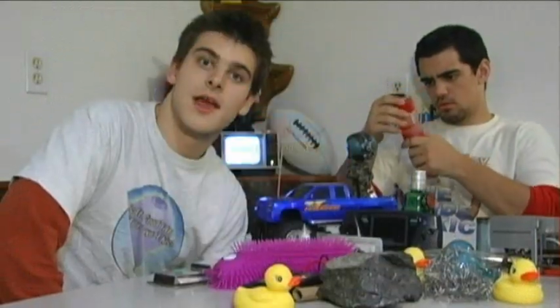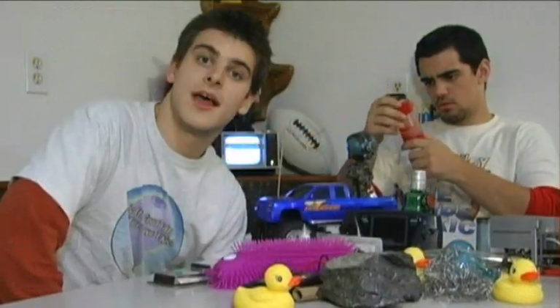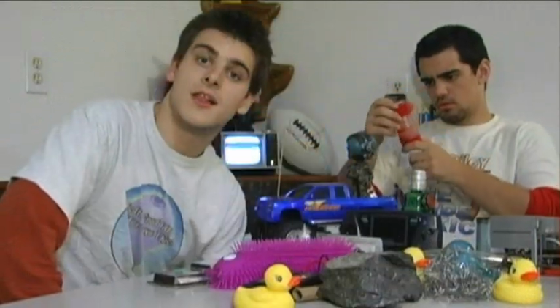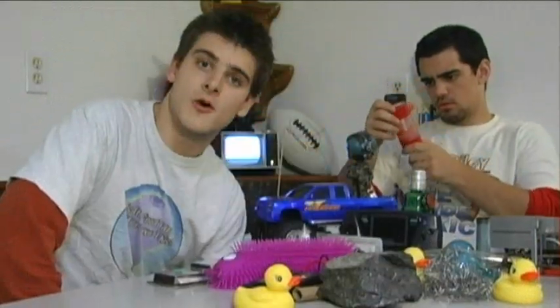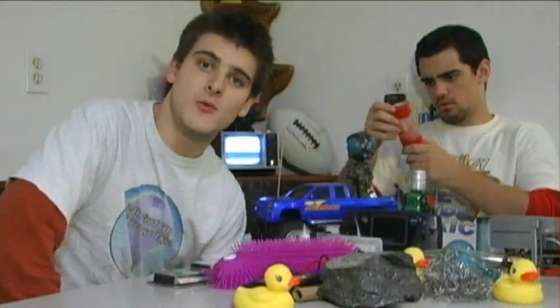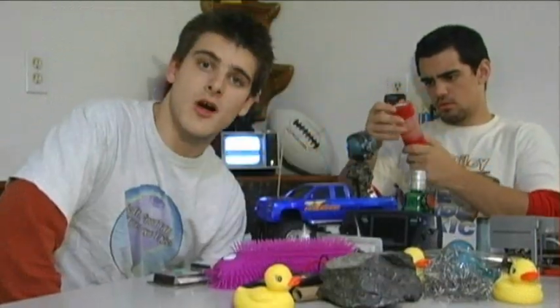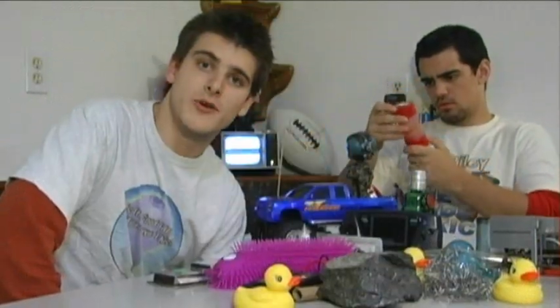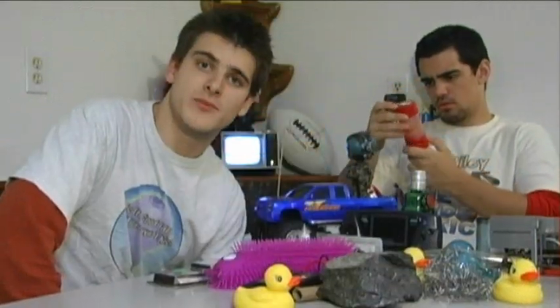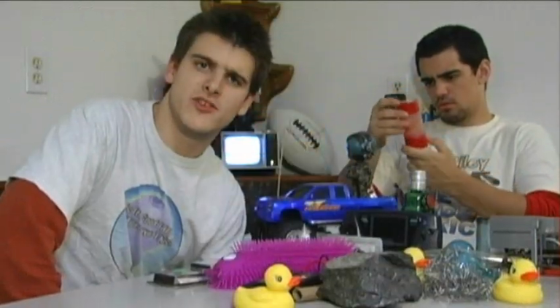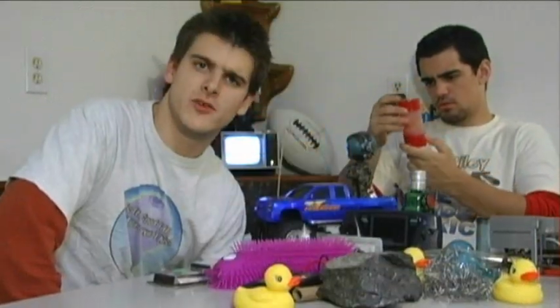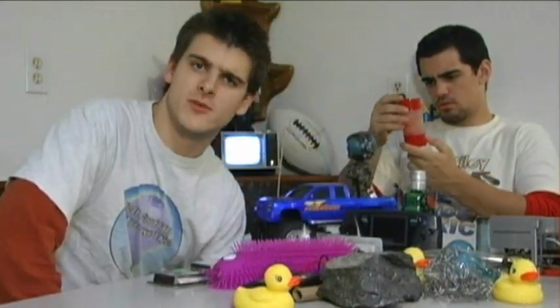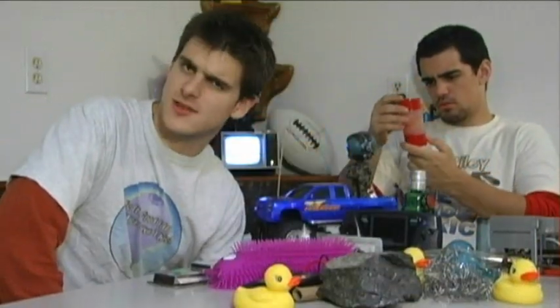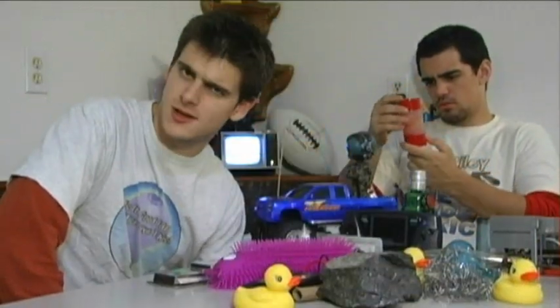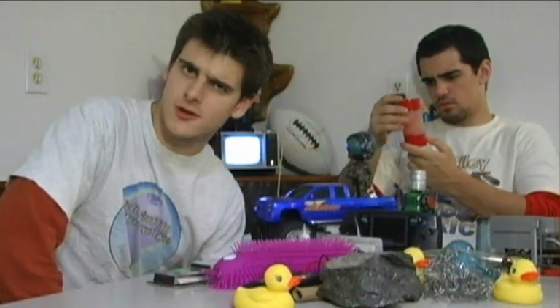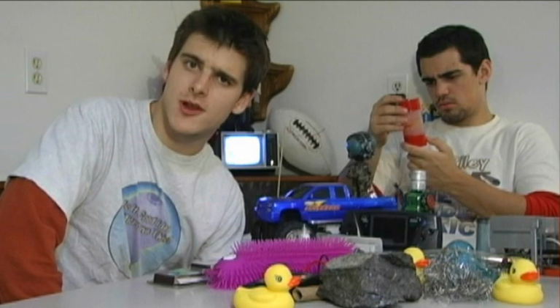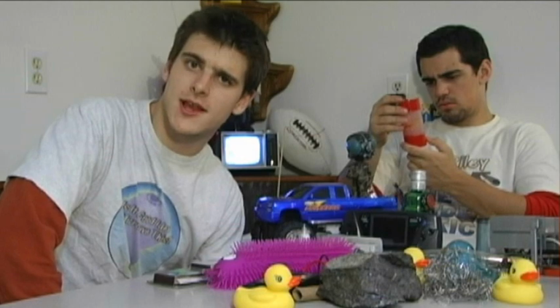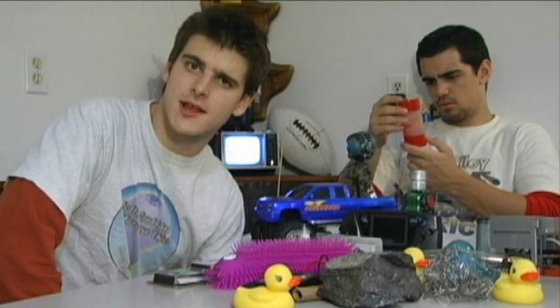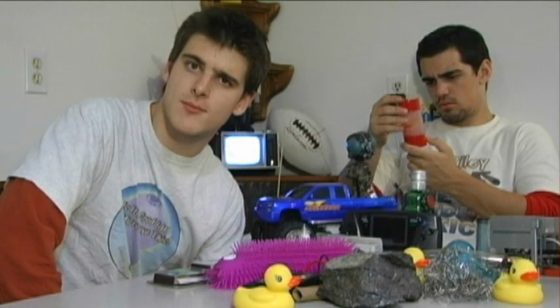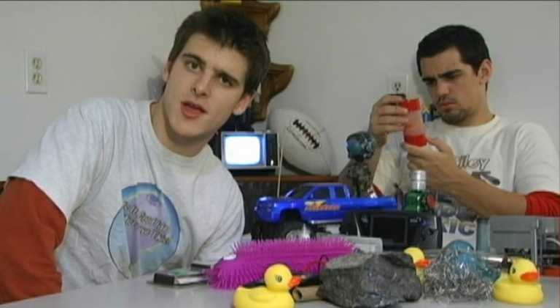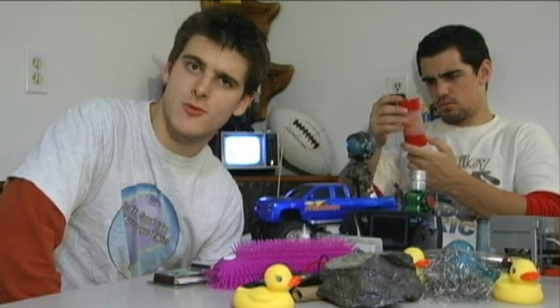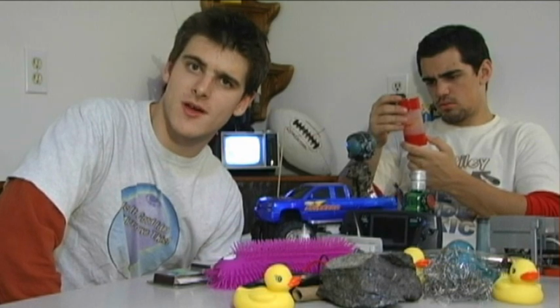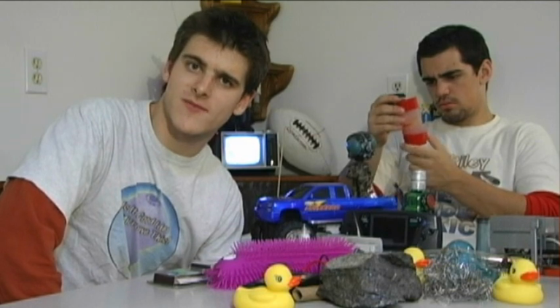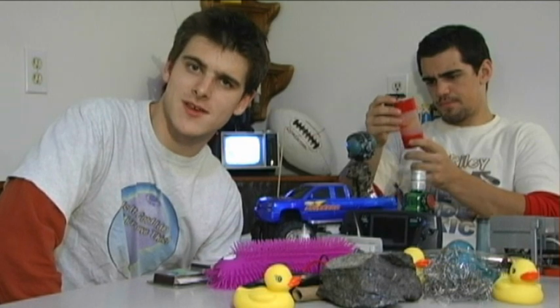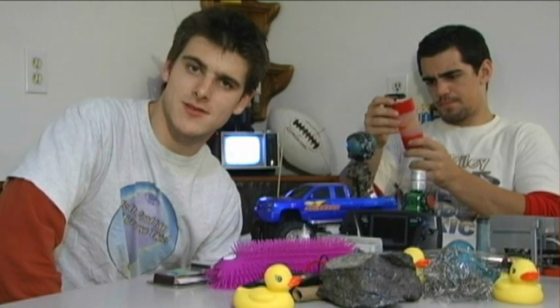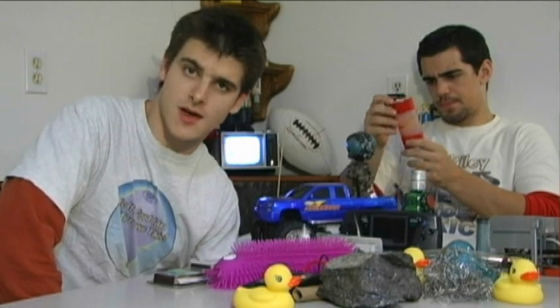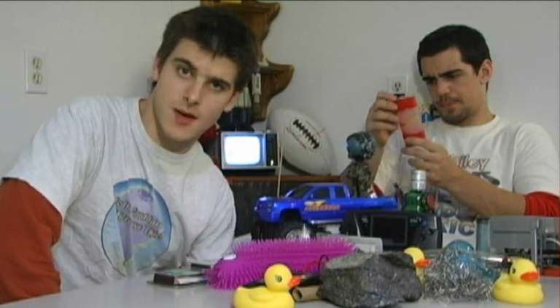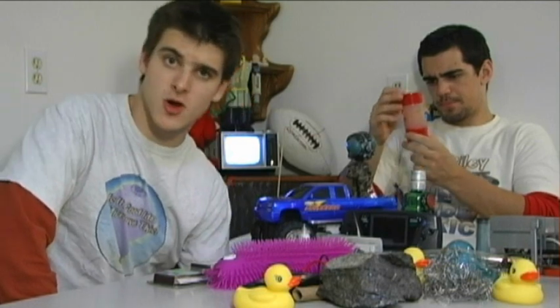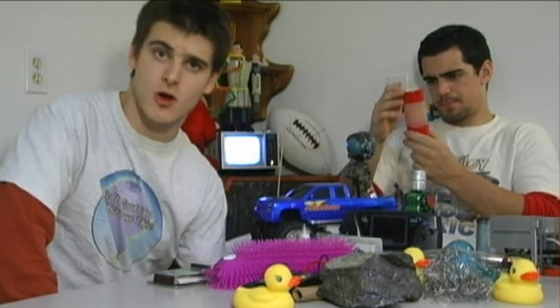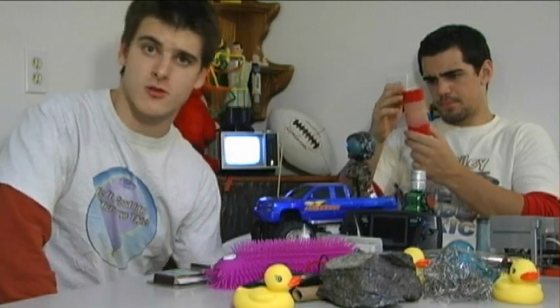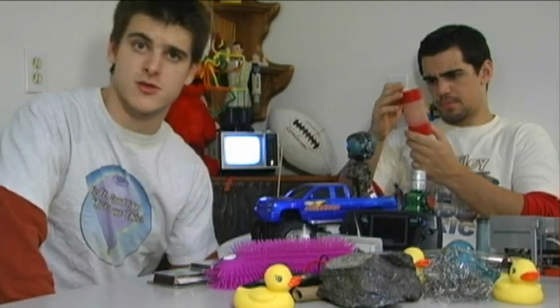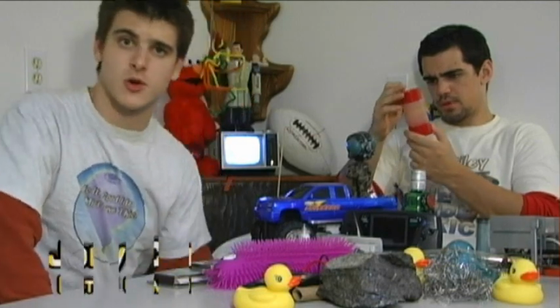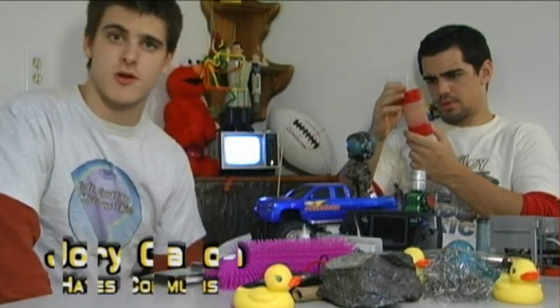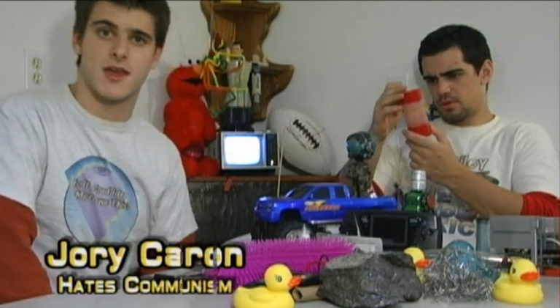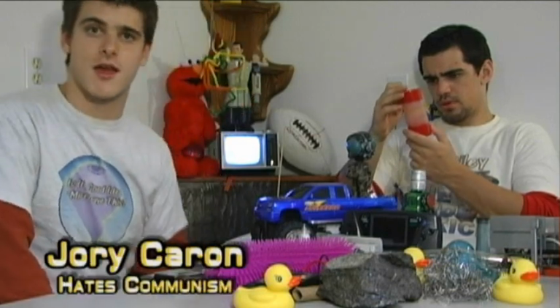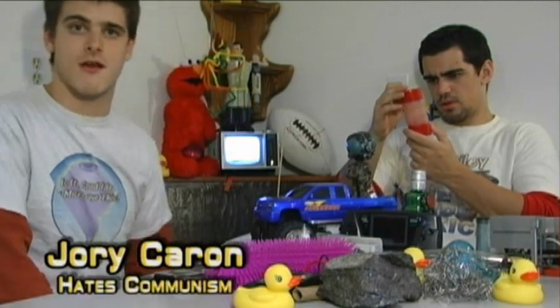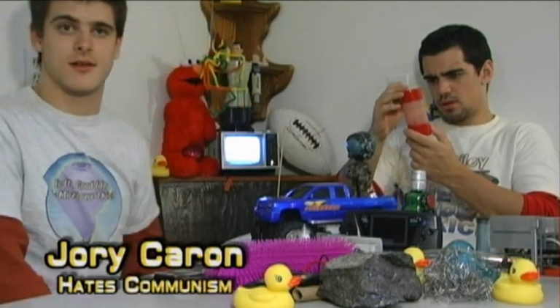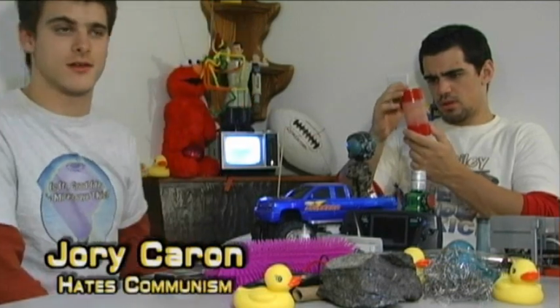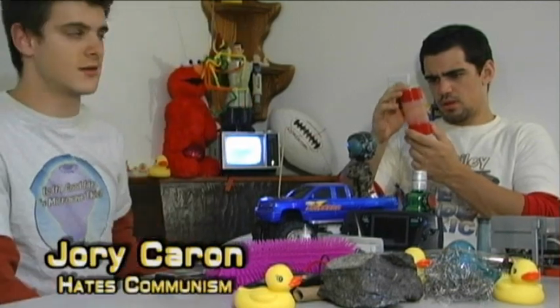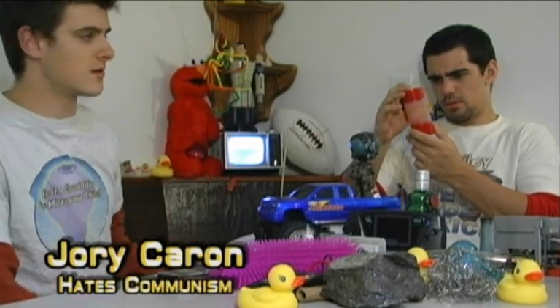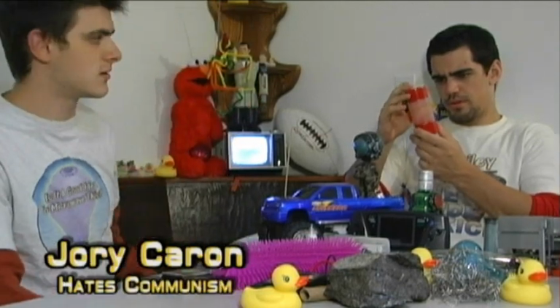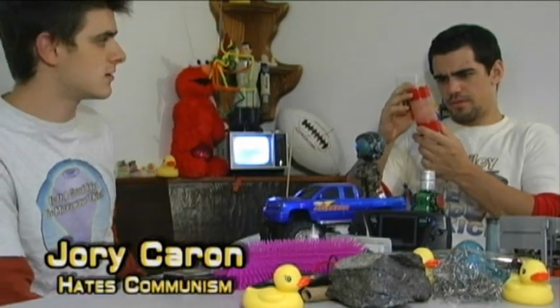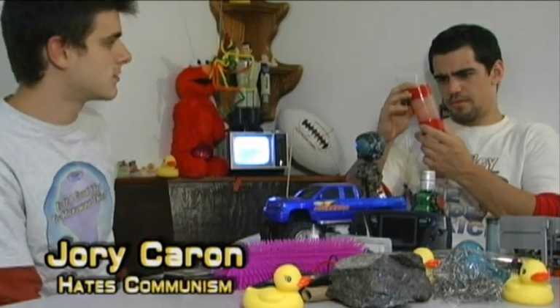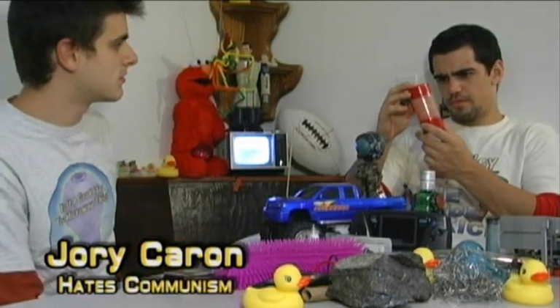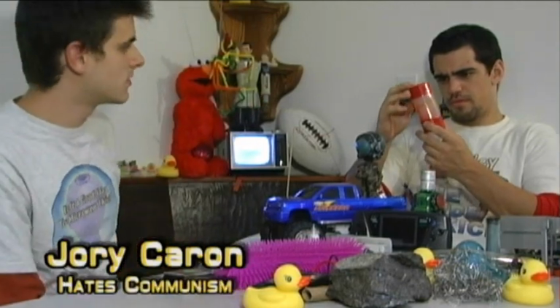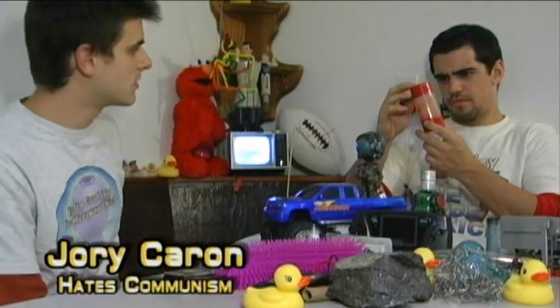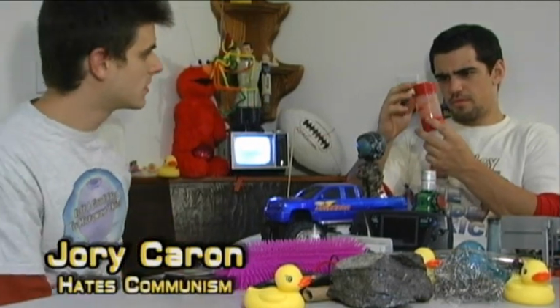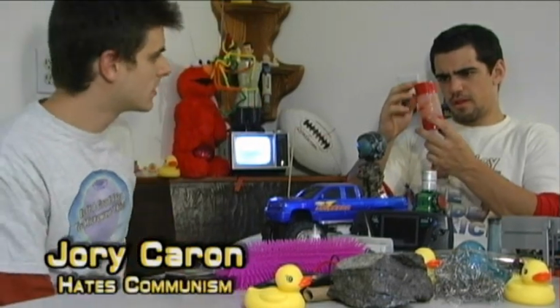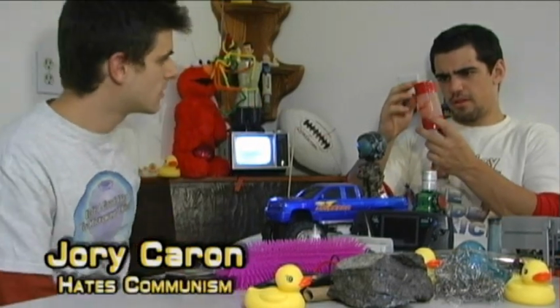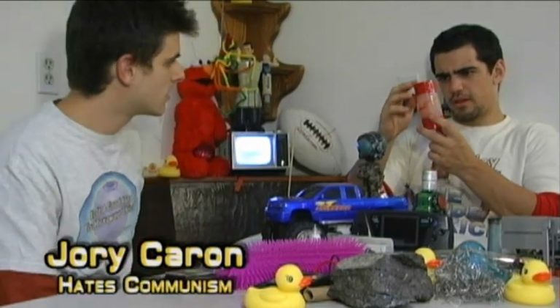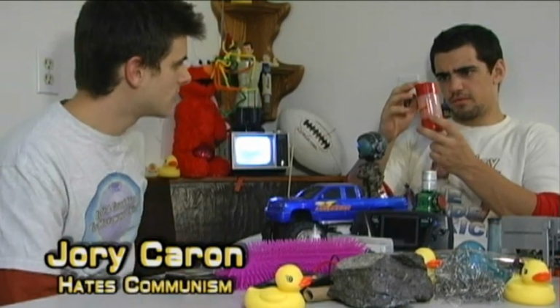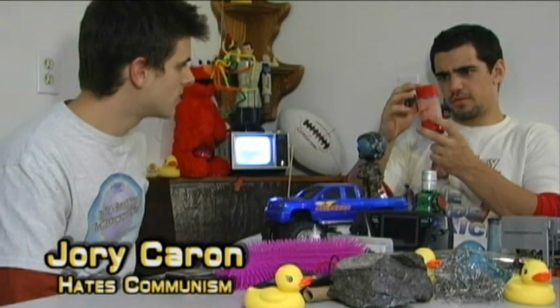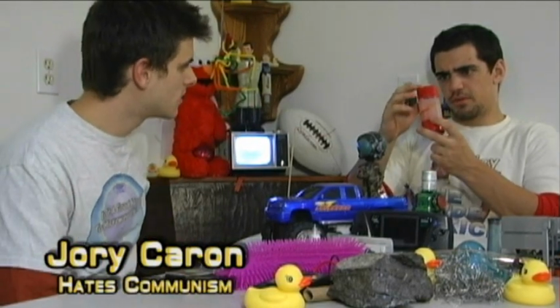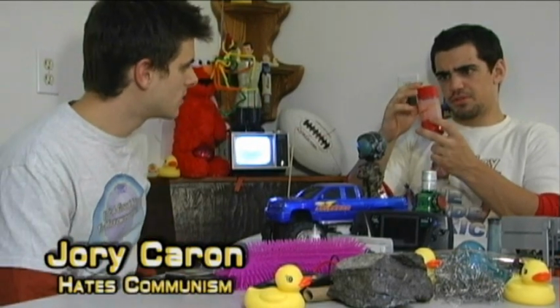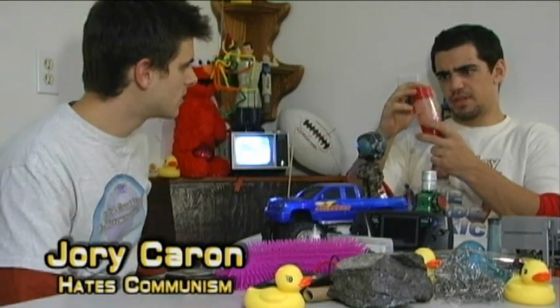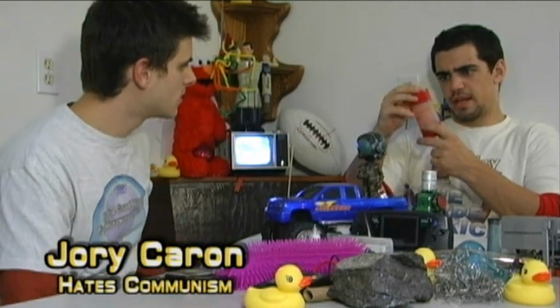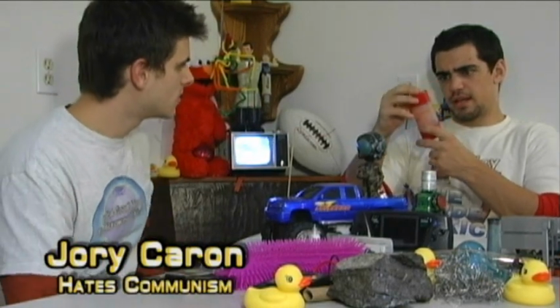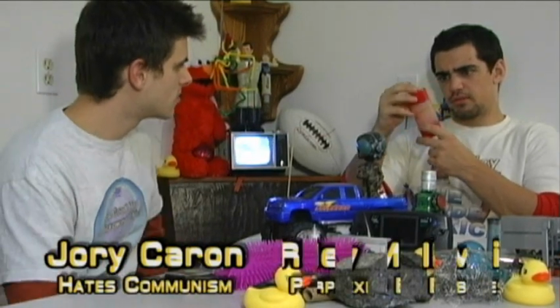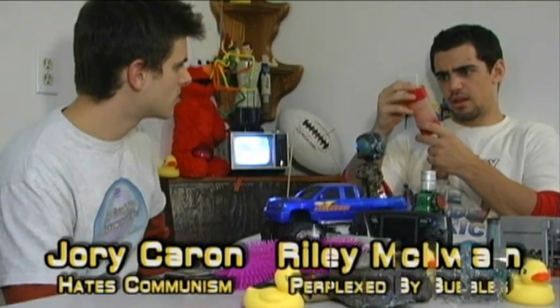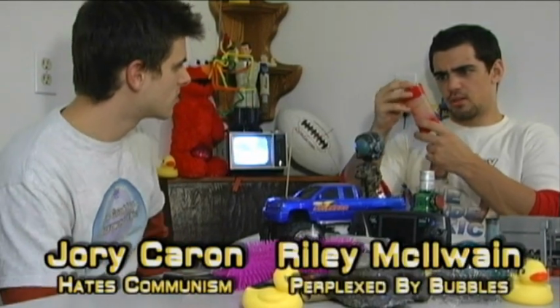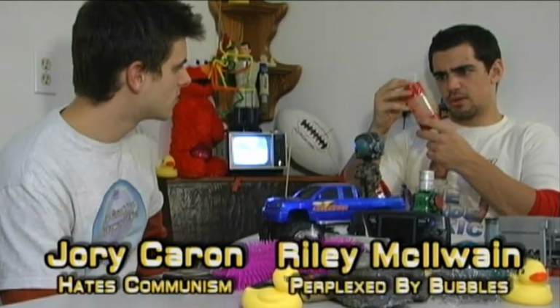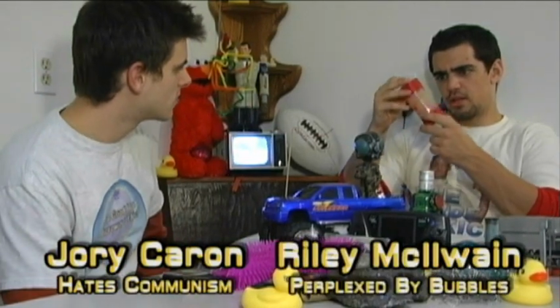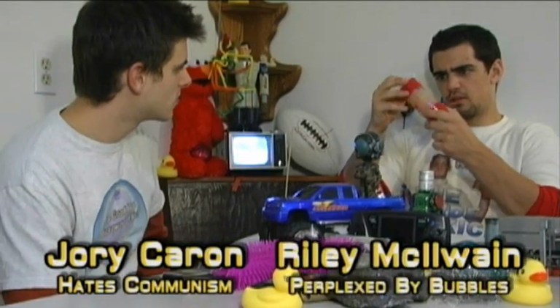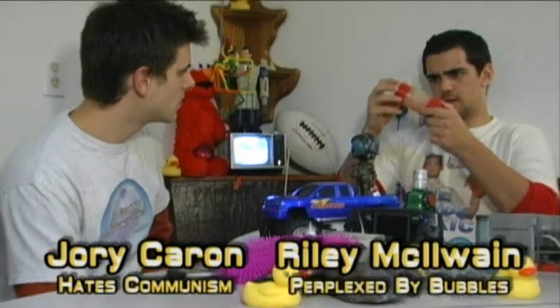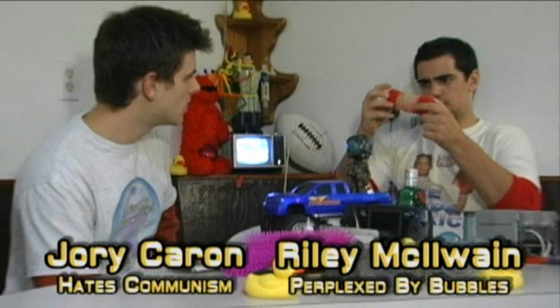Hello and welcome to Is It a Good Idea to Microwave This? I'm your host, Jory Caron. I'm your very confused sidekick, Brandon McKellan.